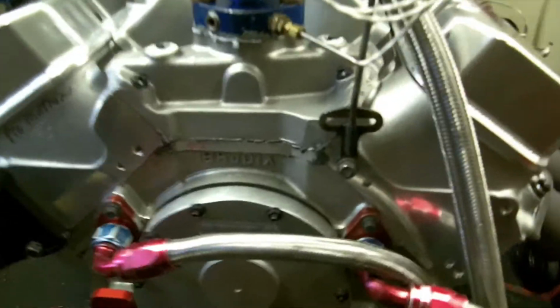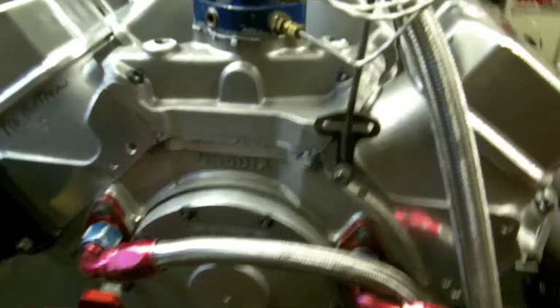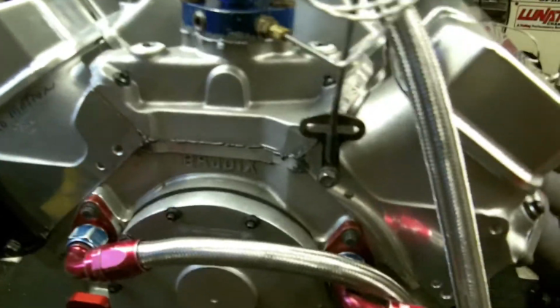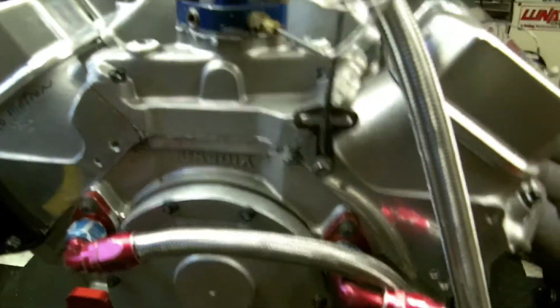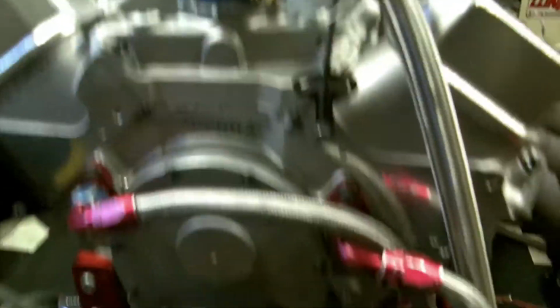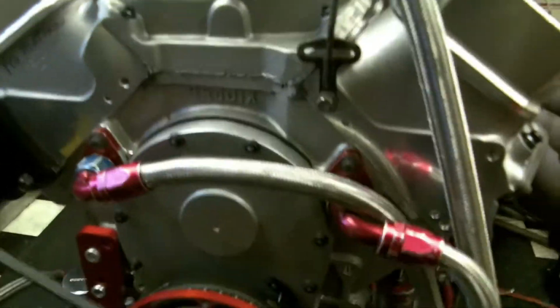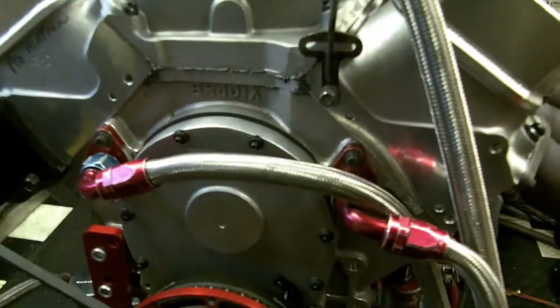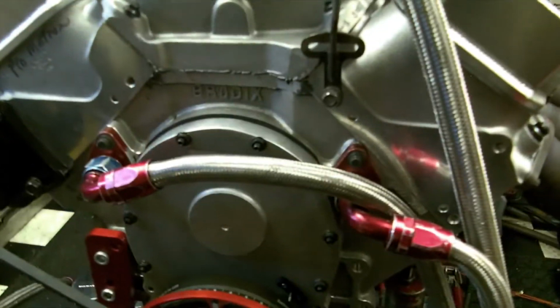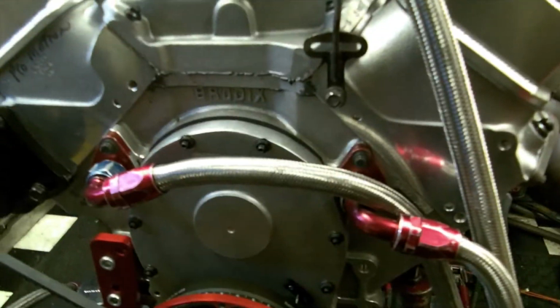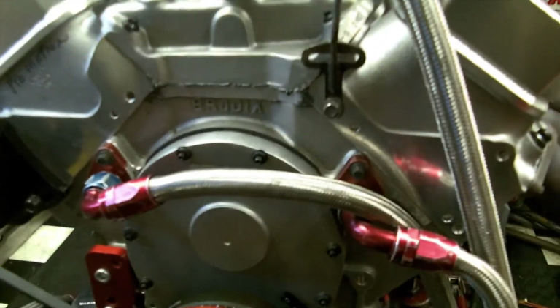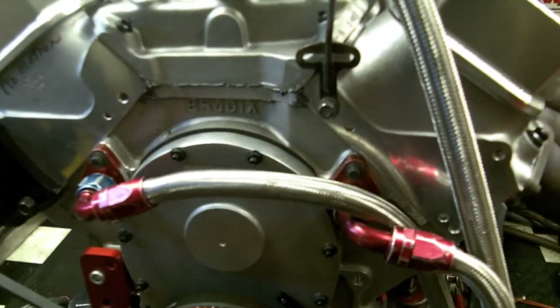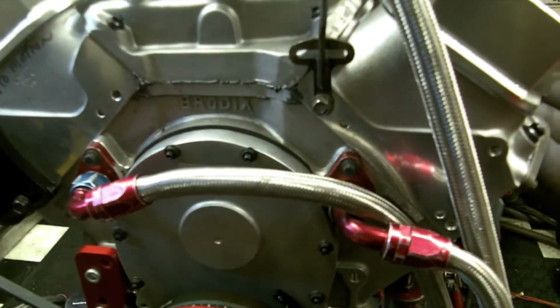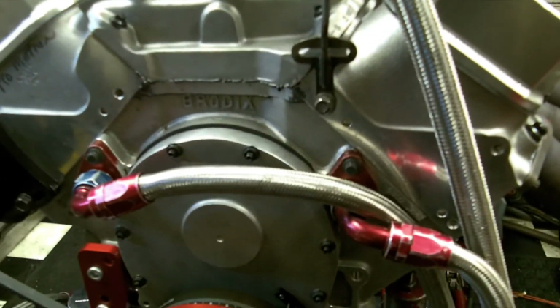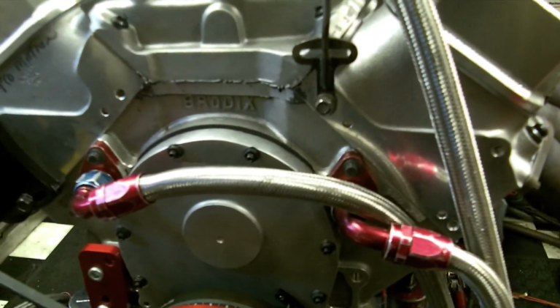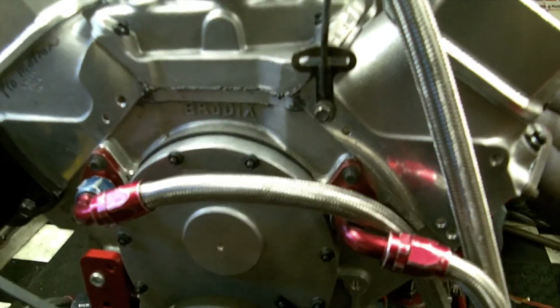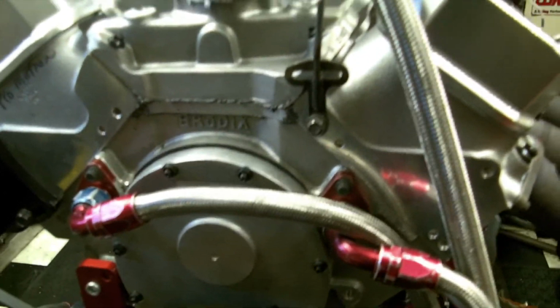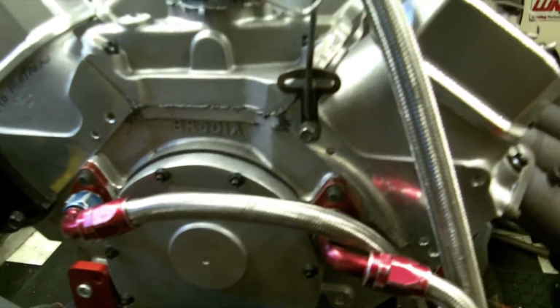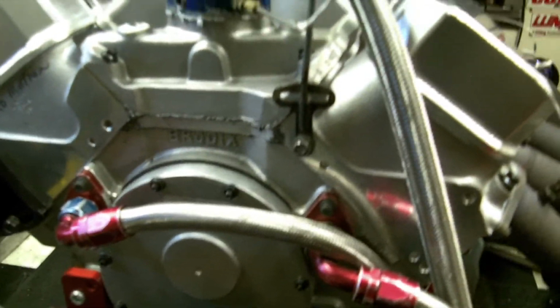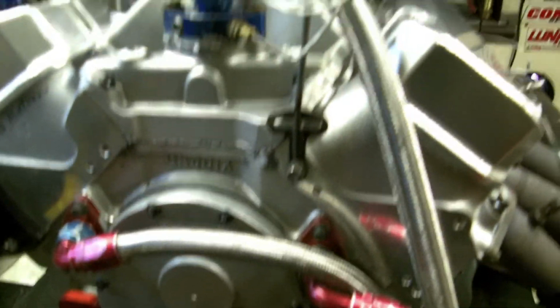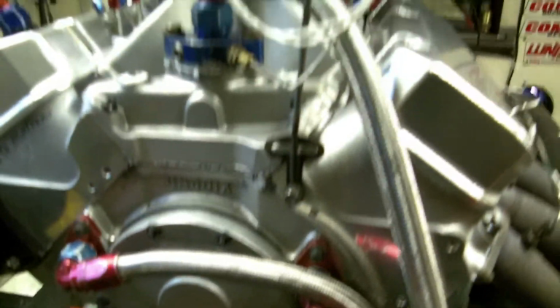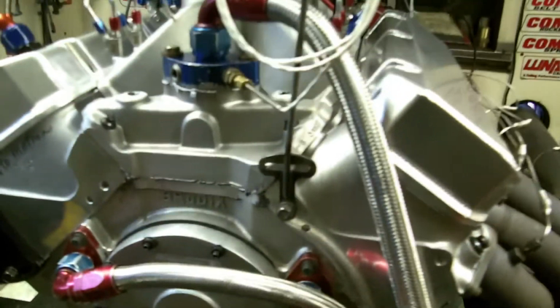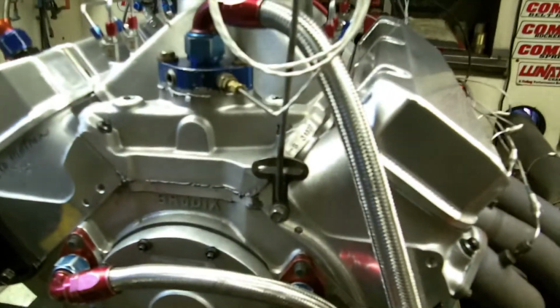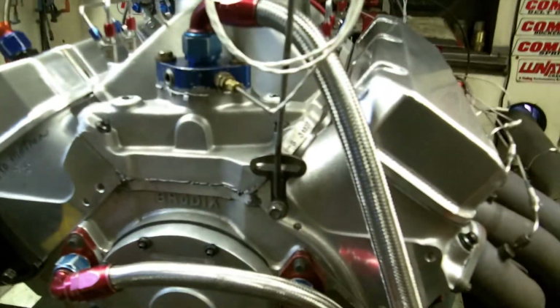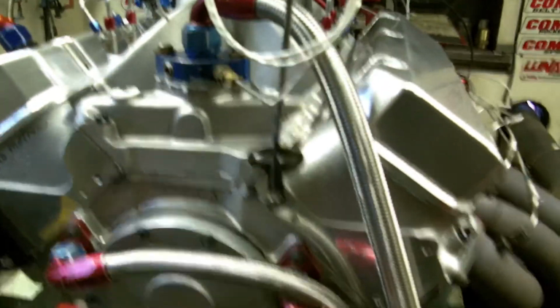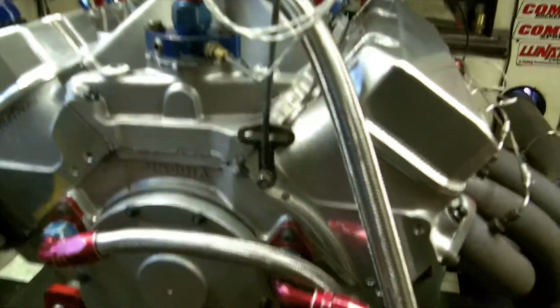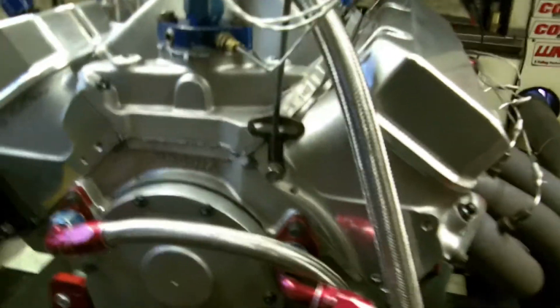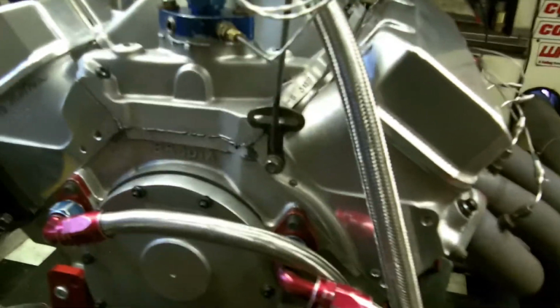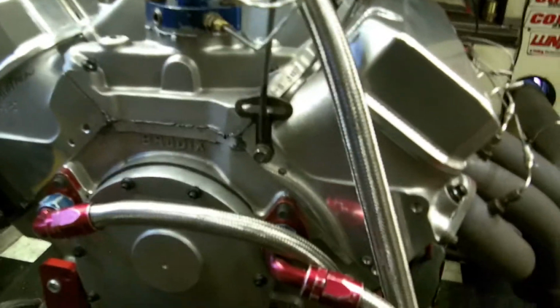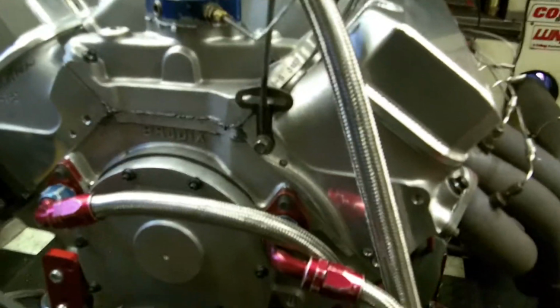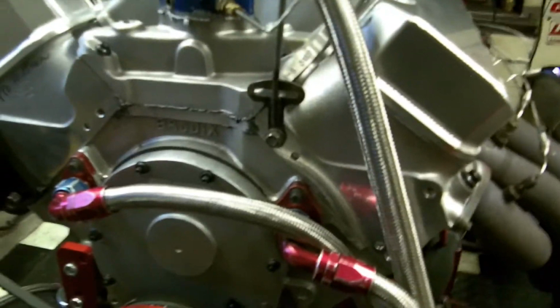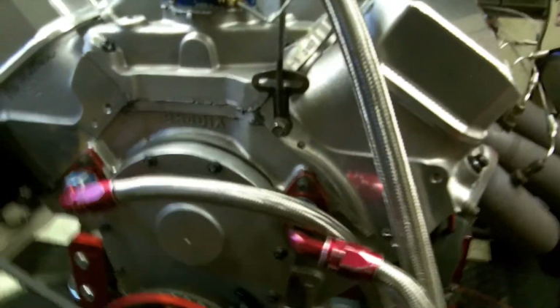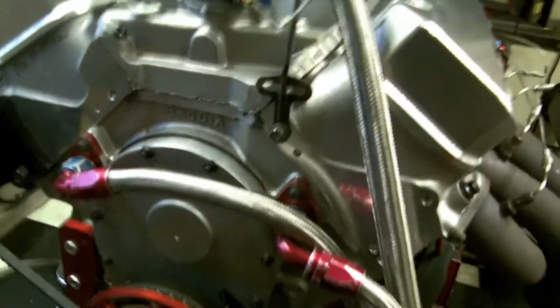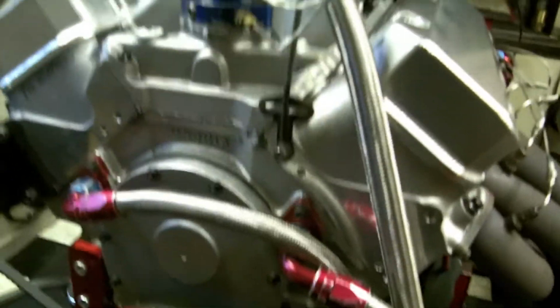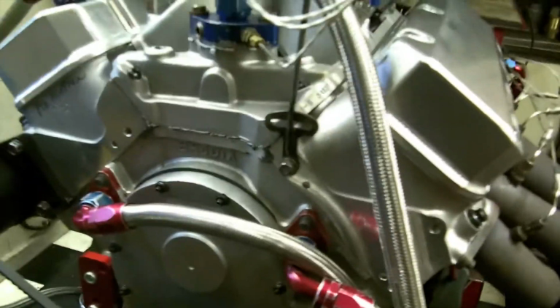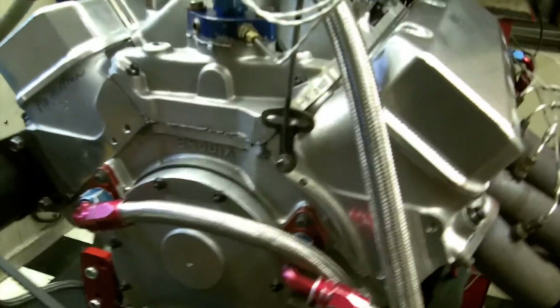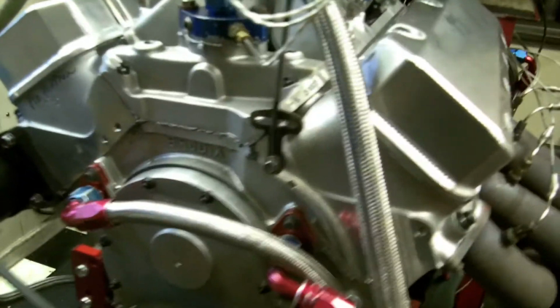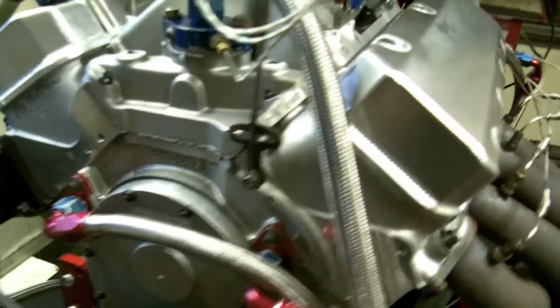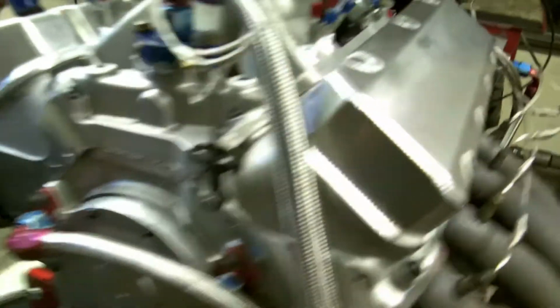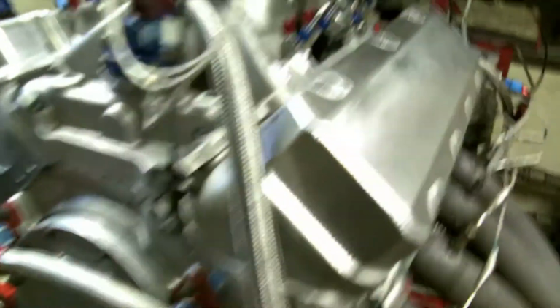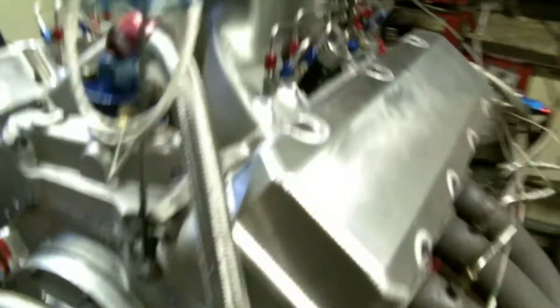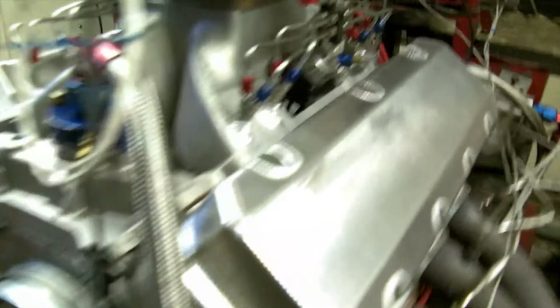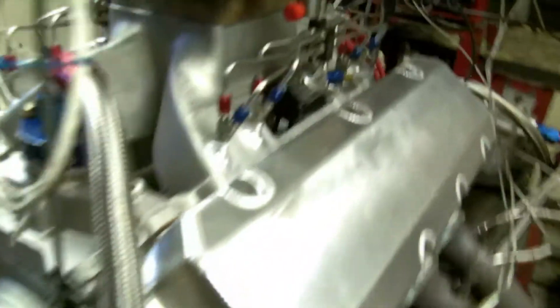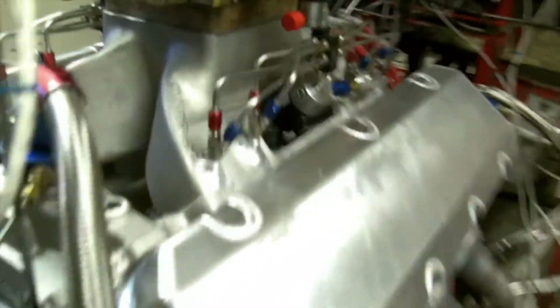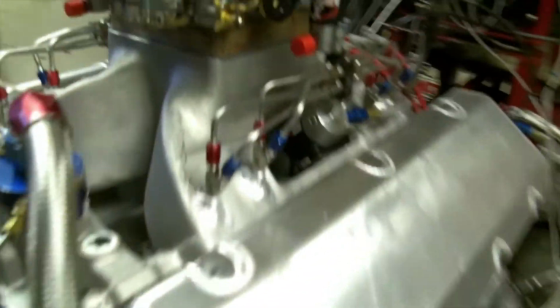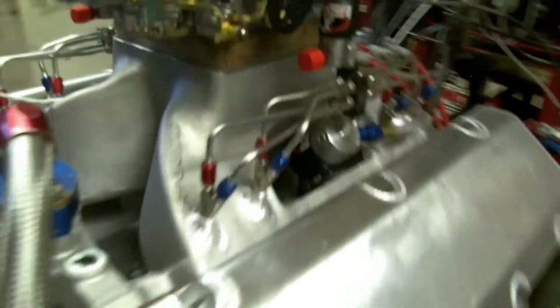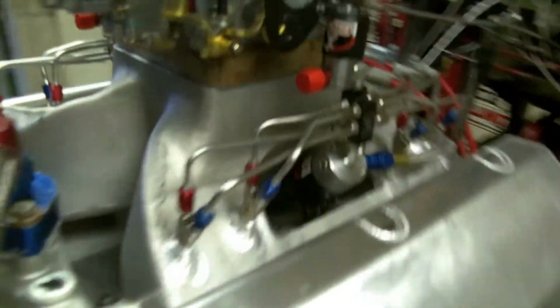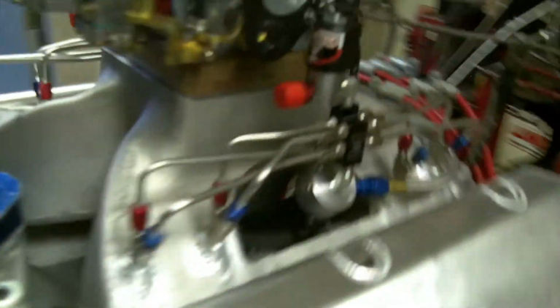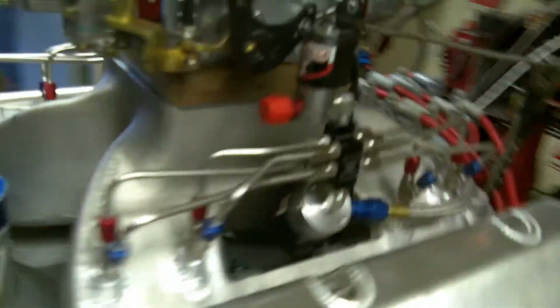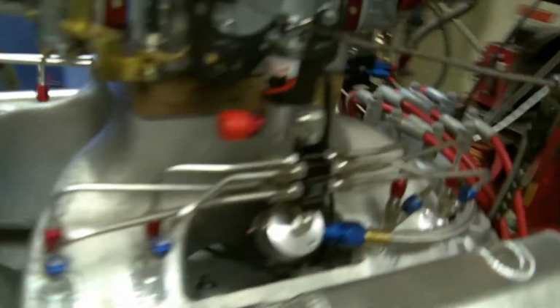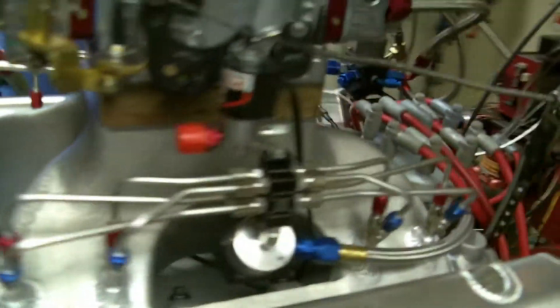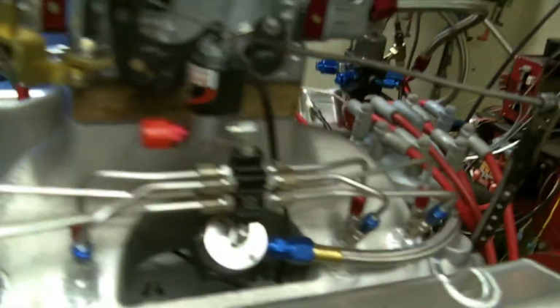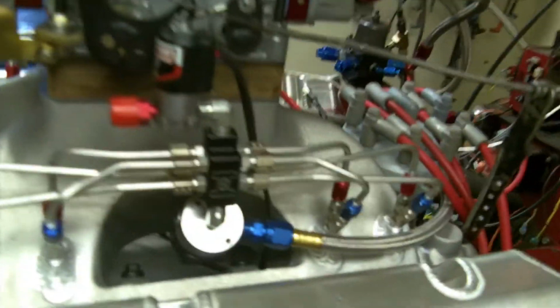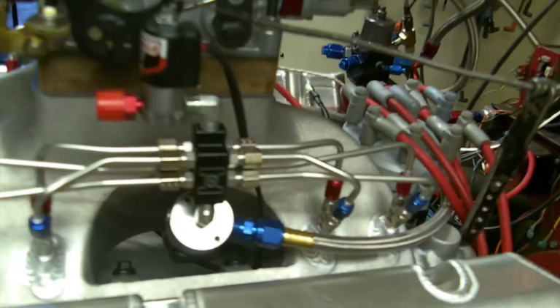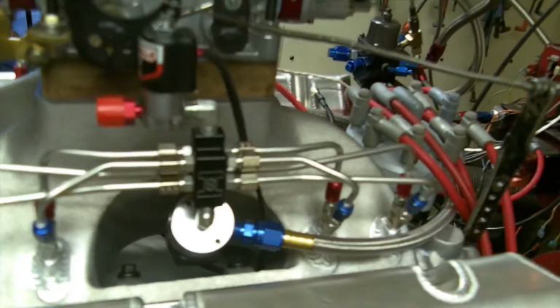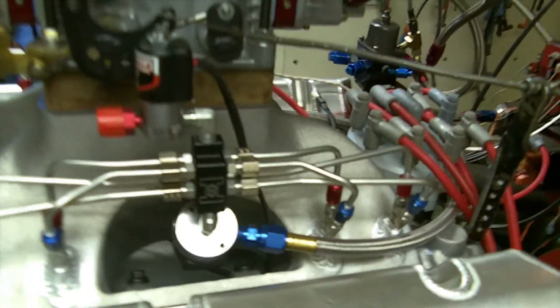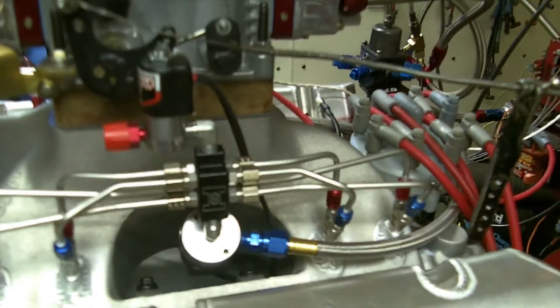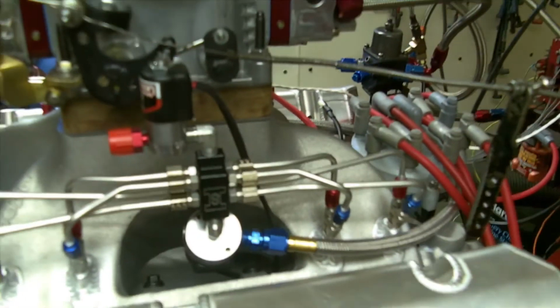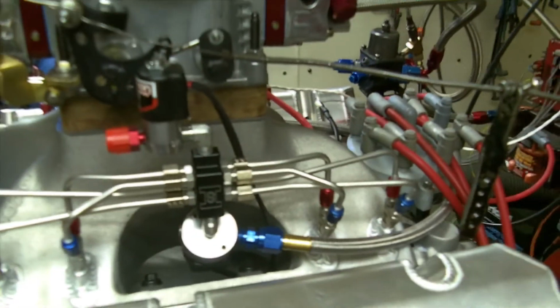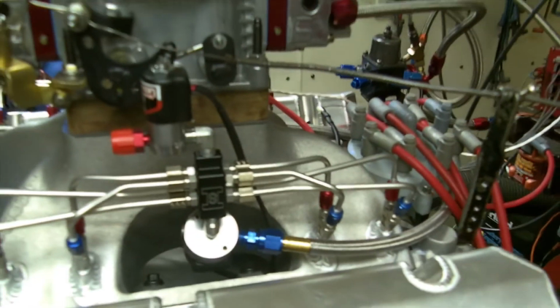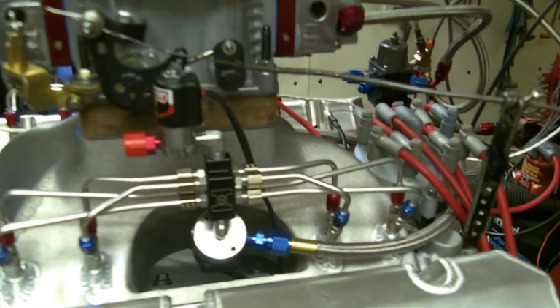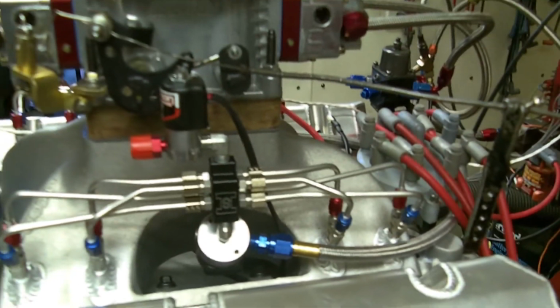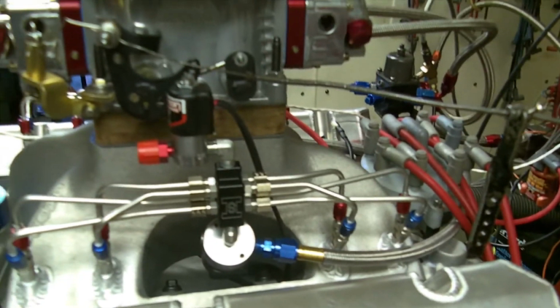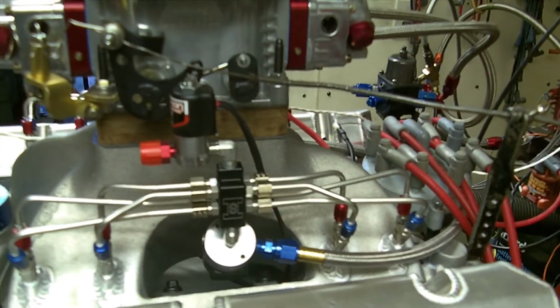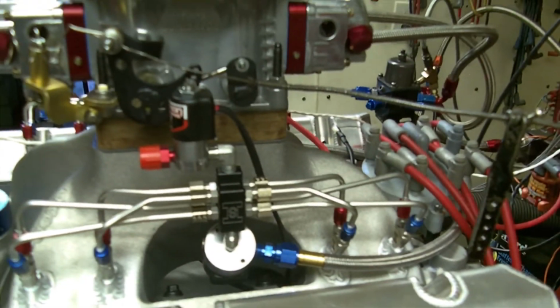So there she is — aluminum block. Really nice piece. And God bless the boys in the 850 class.